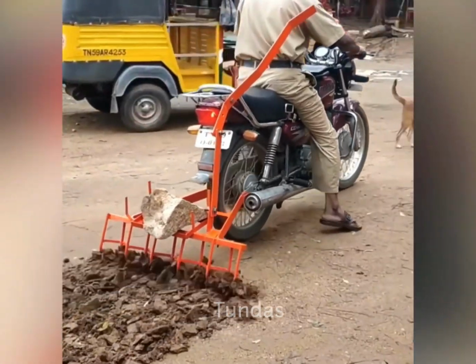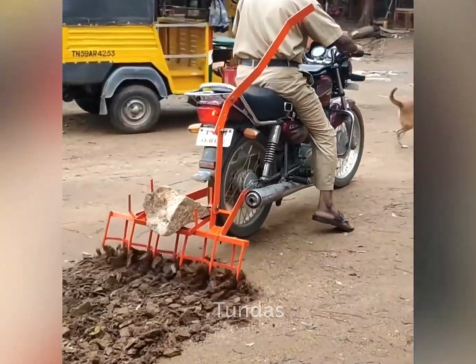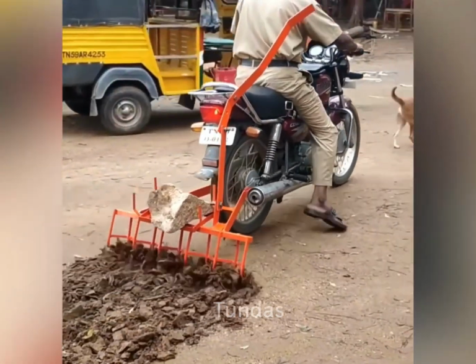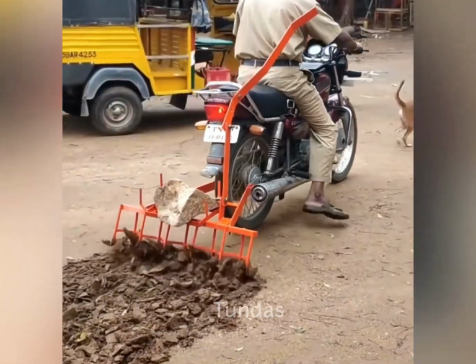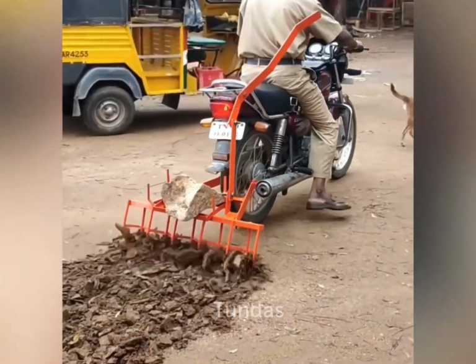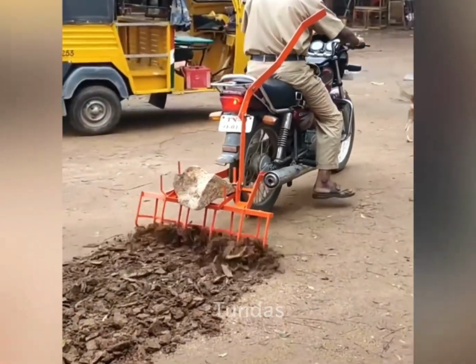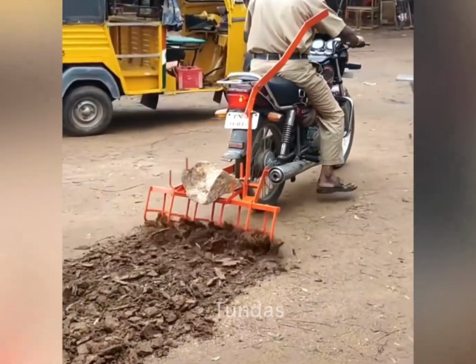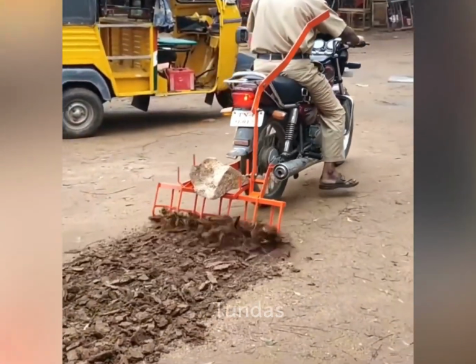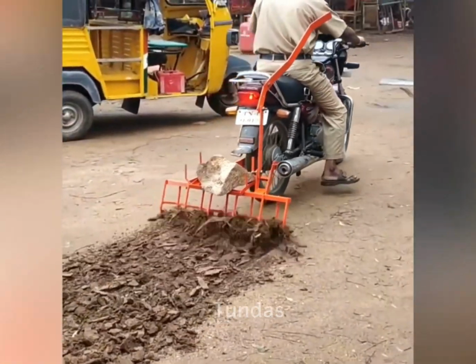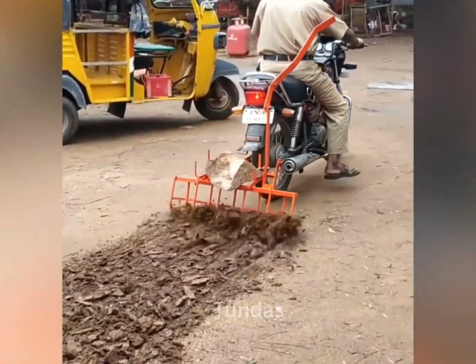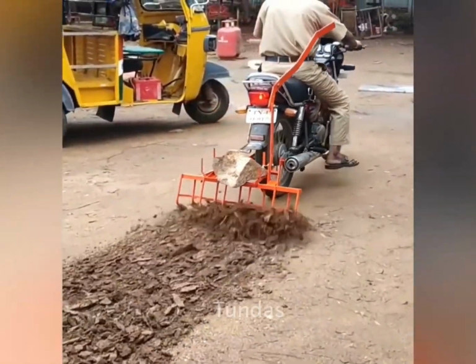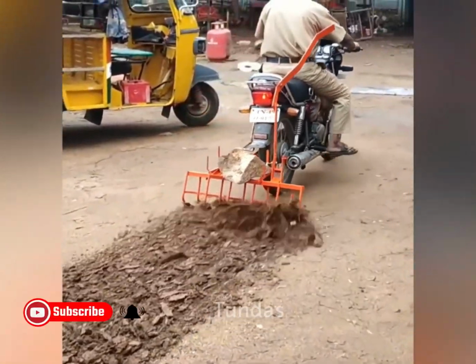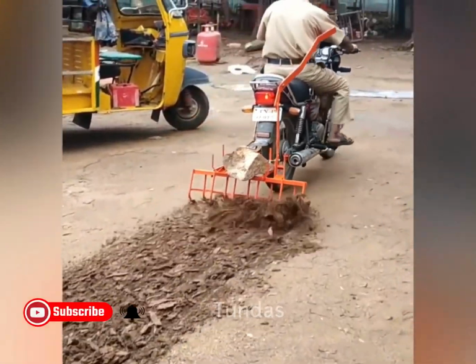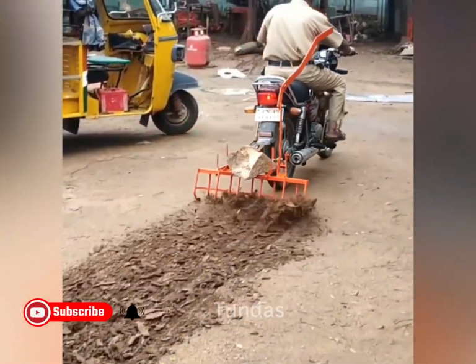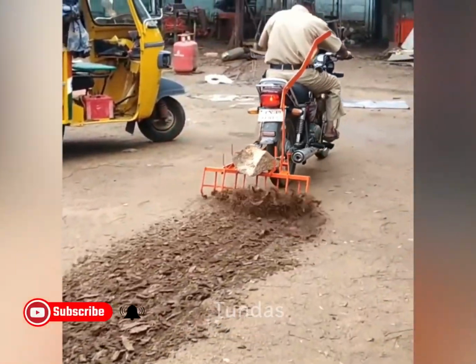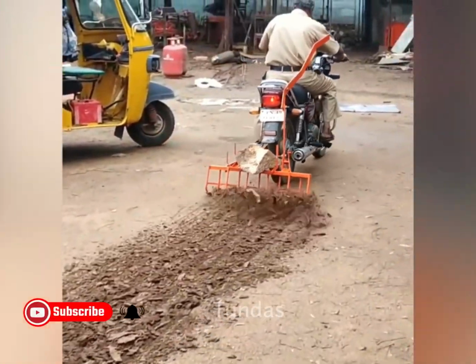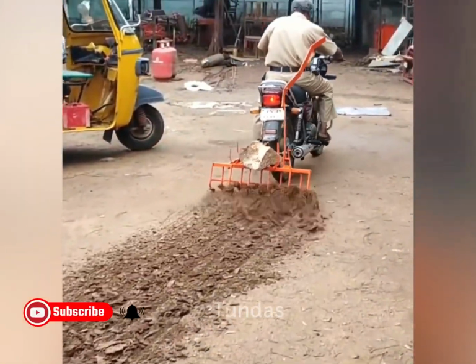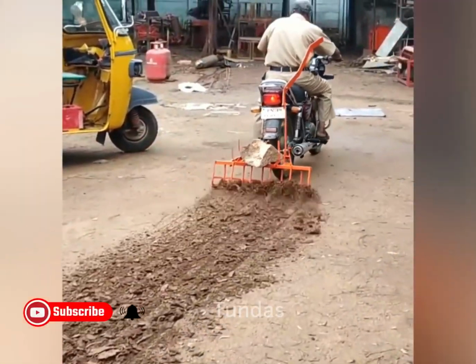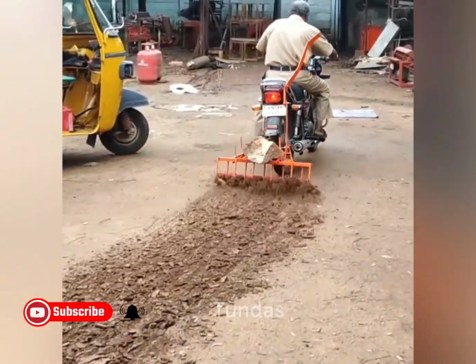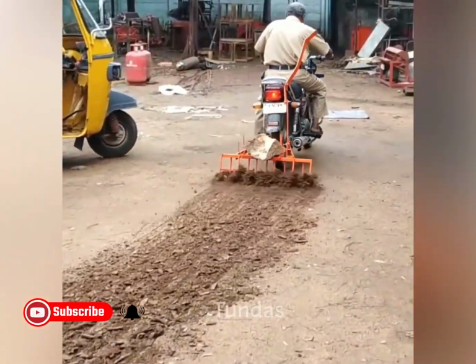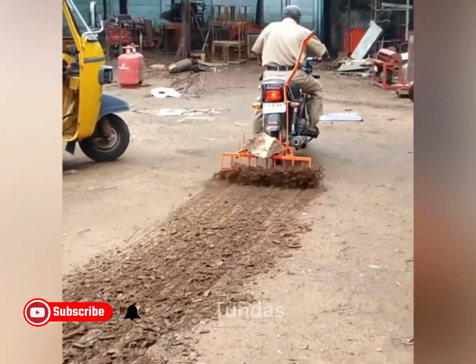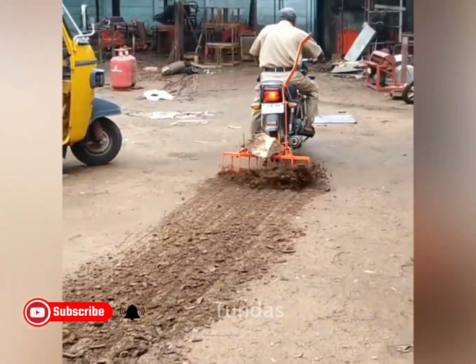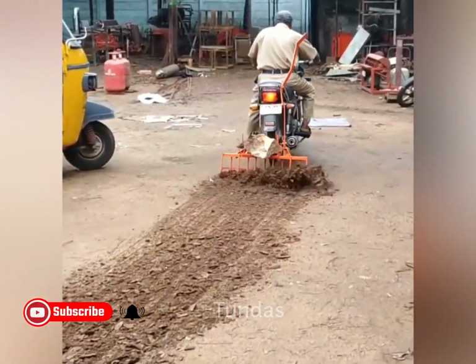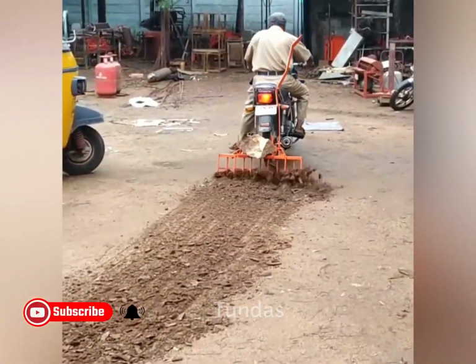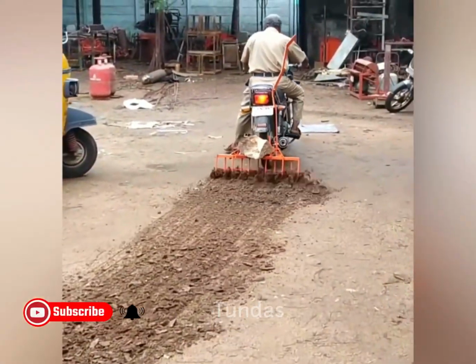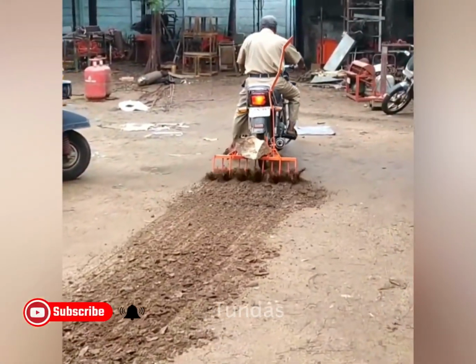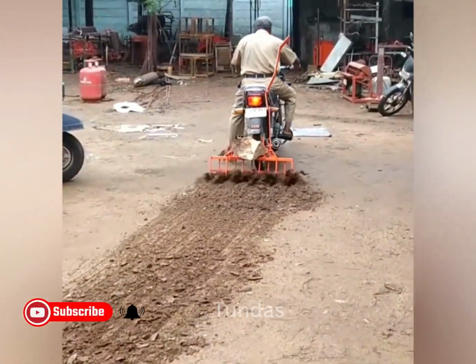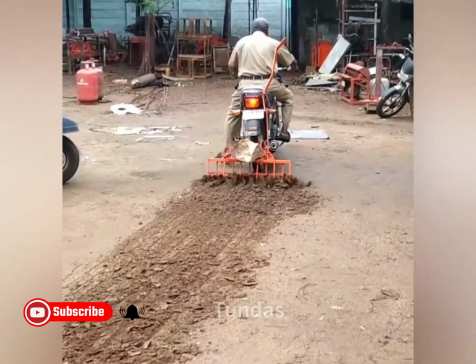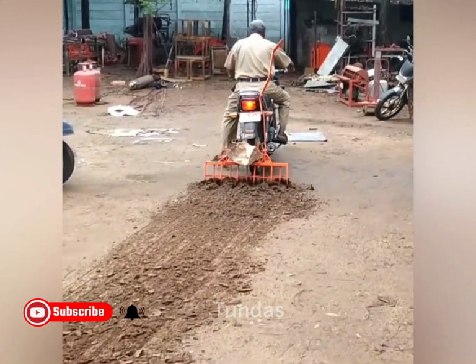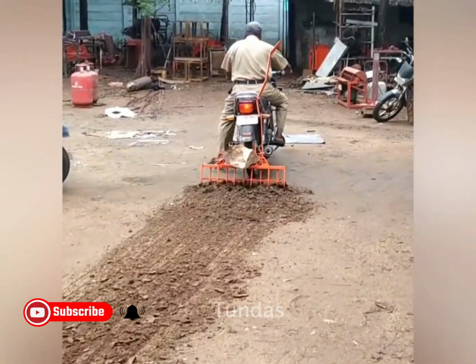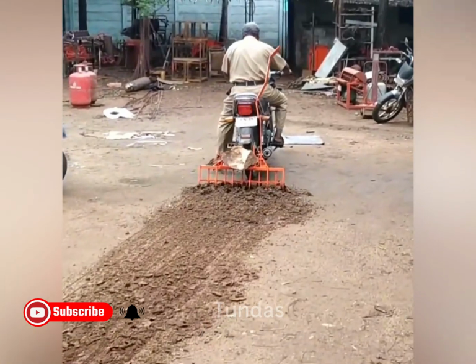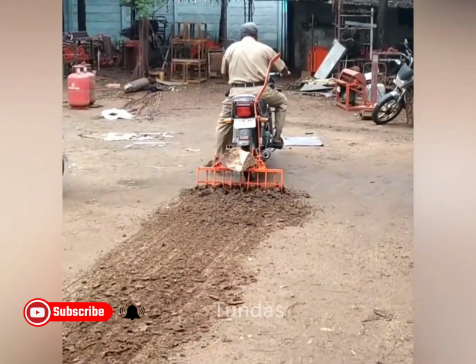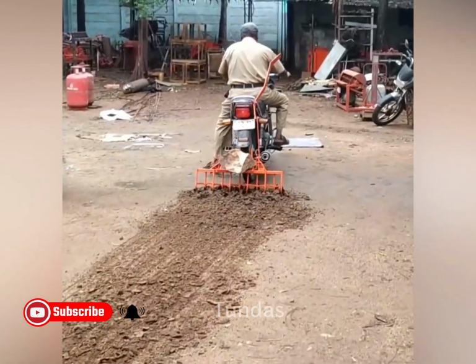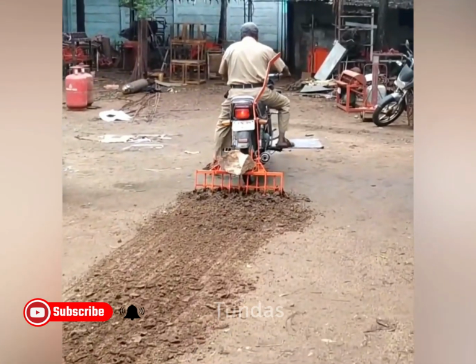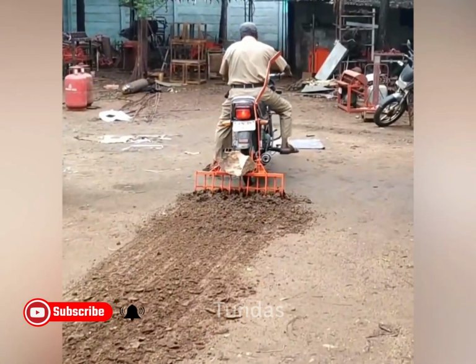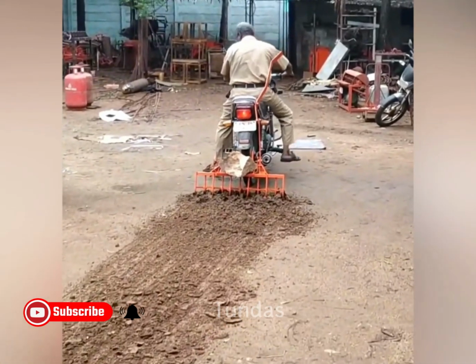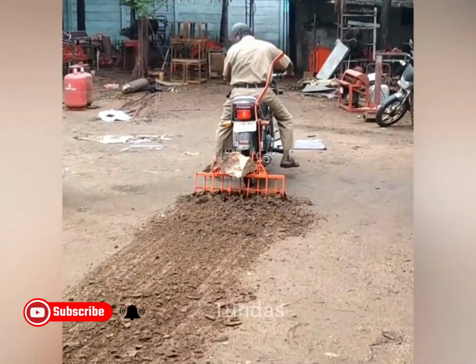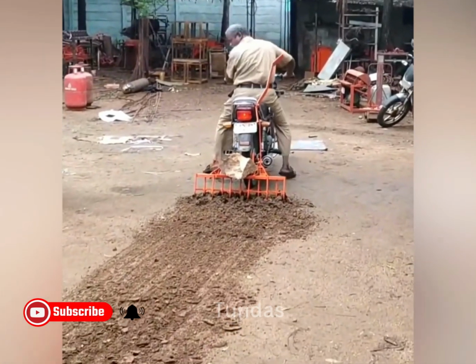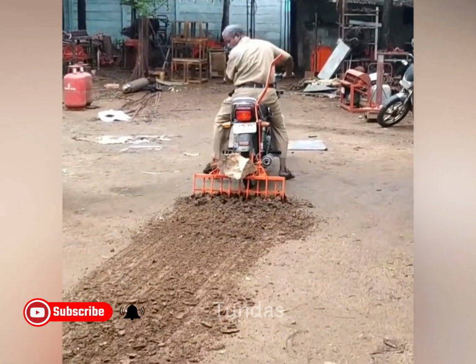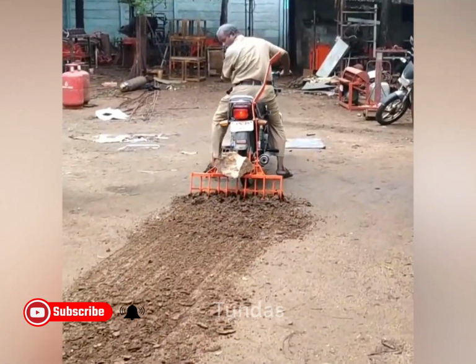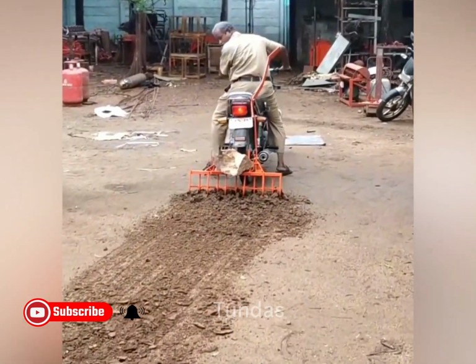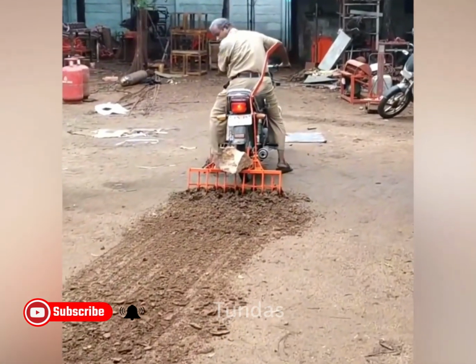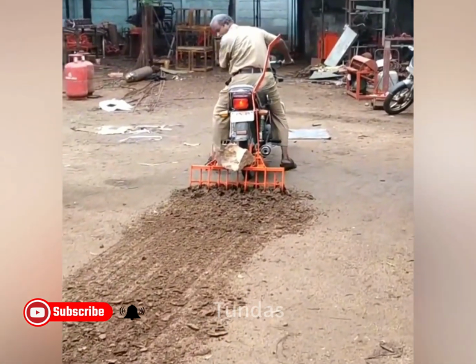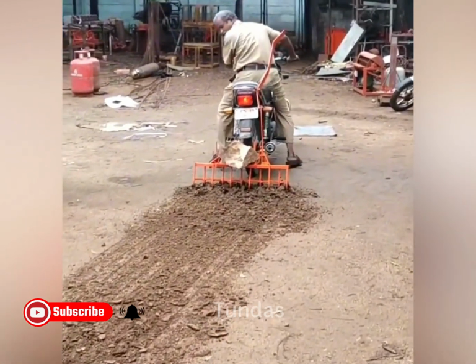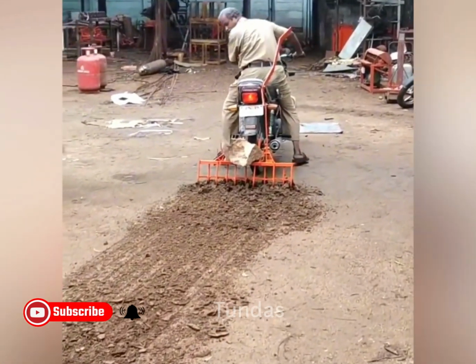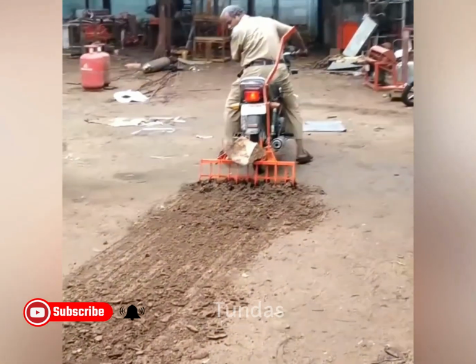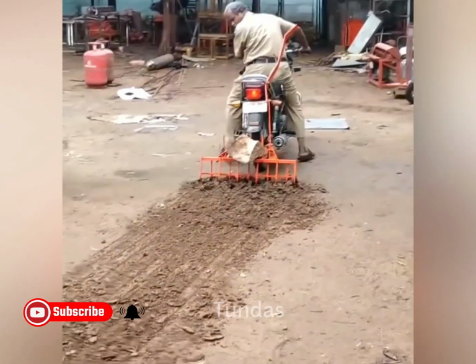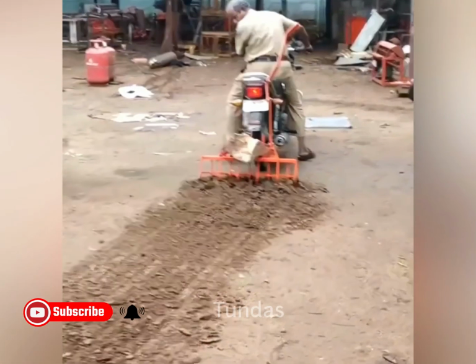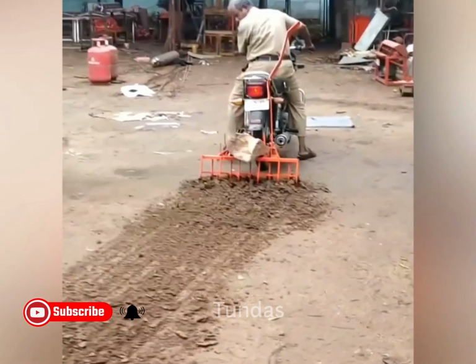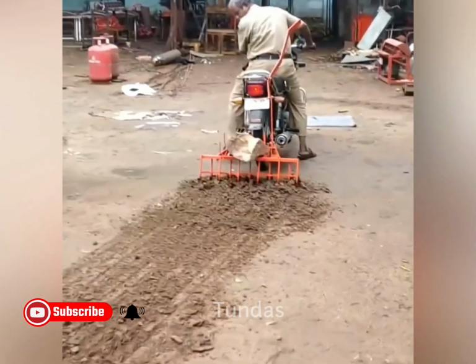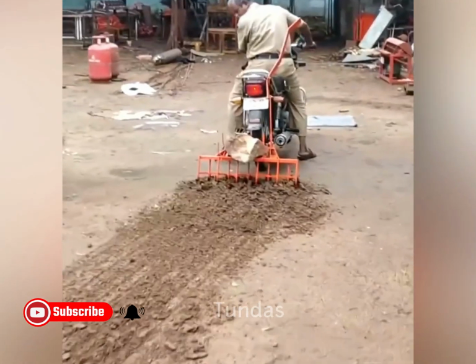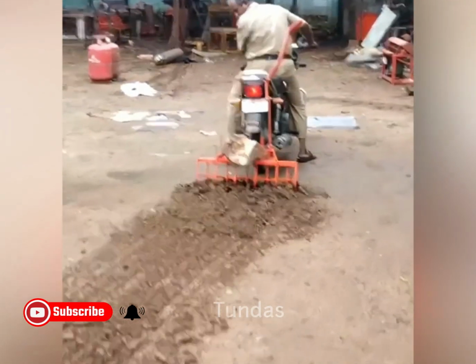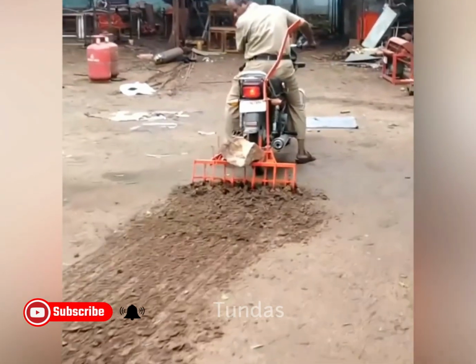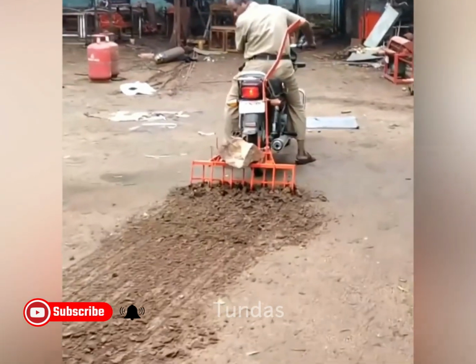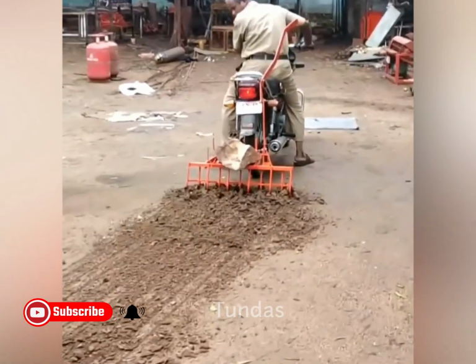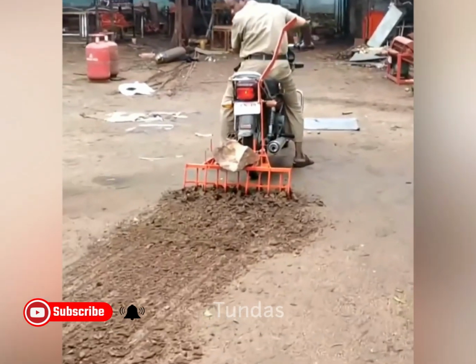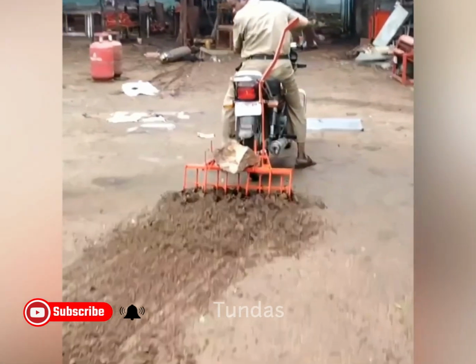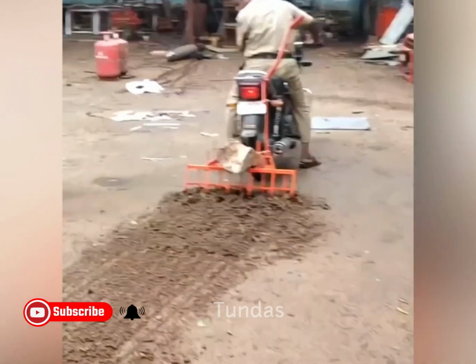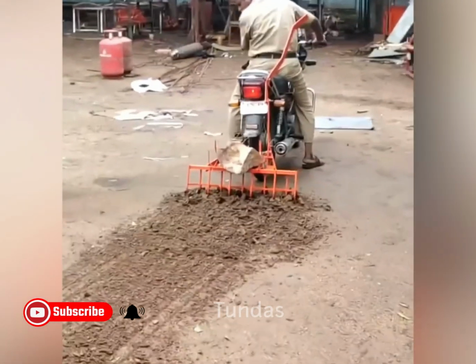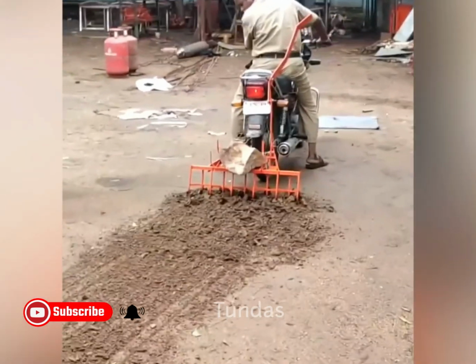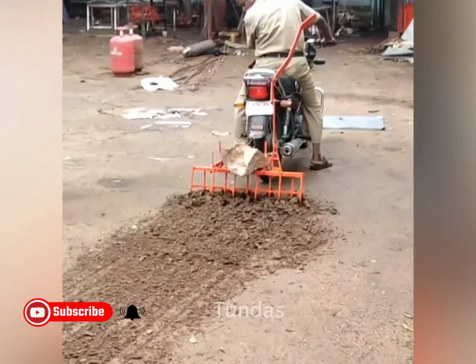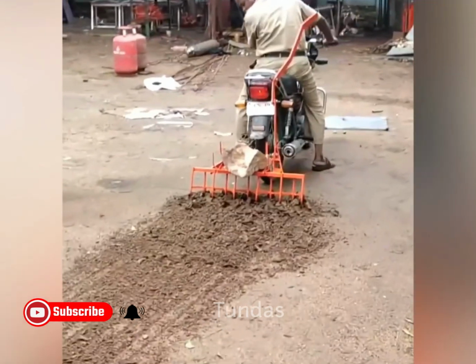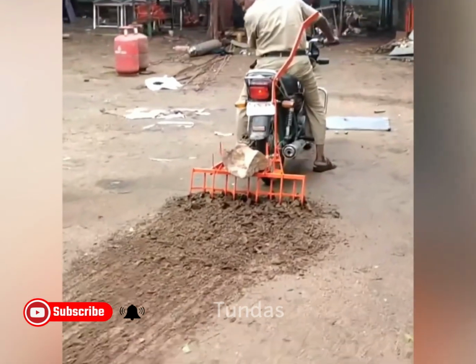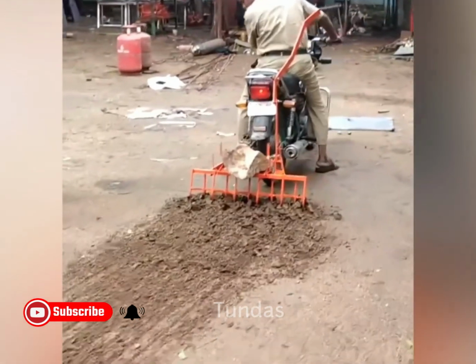The motorcycle is equipped with agricultural attachments that allow you to loosen compacted and hard soil.